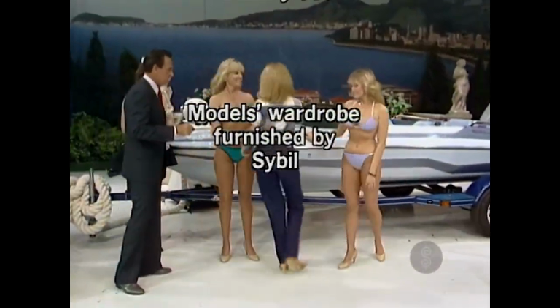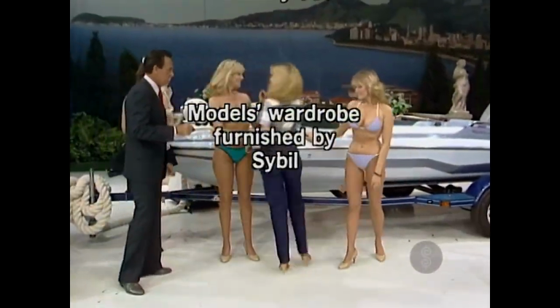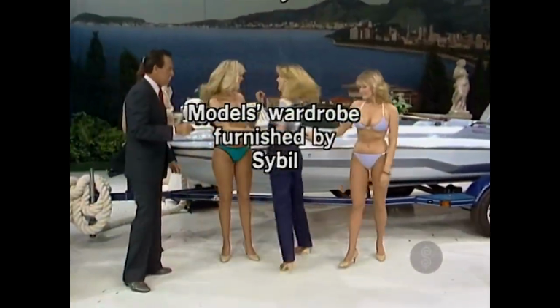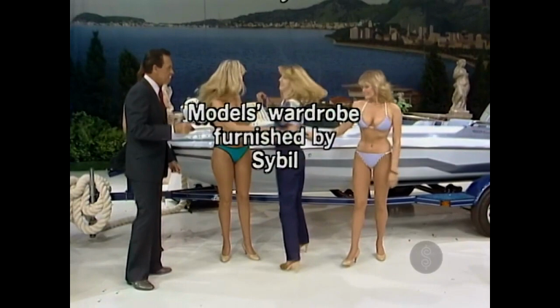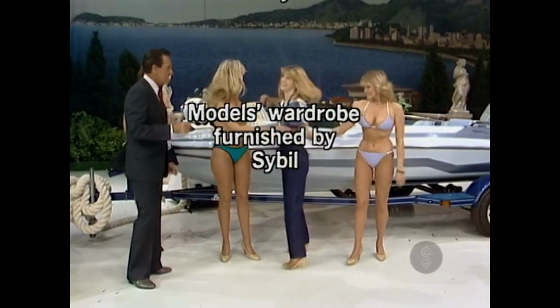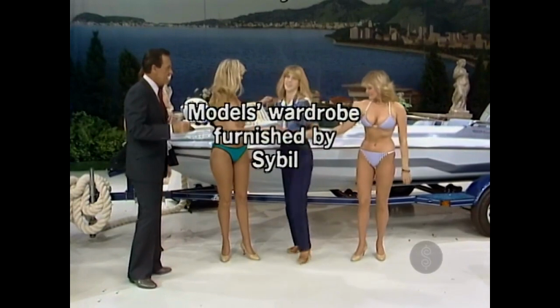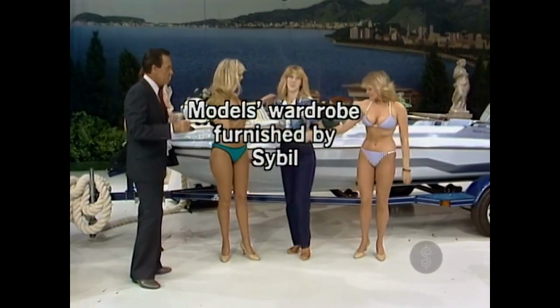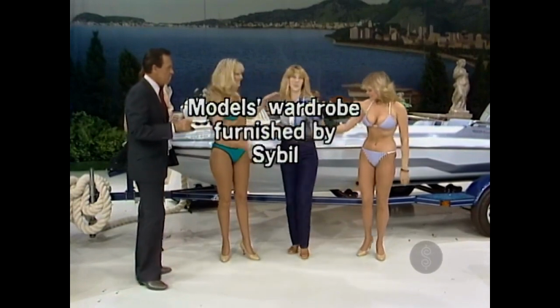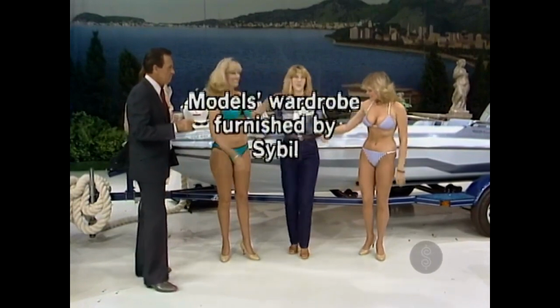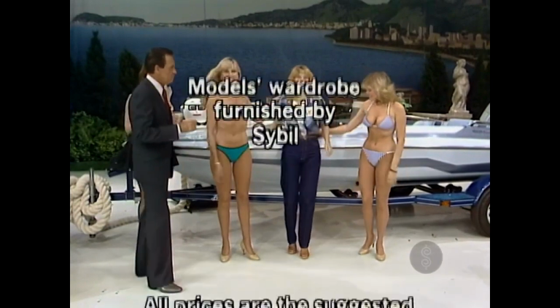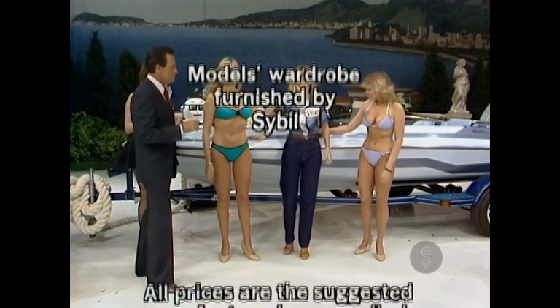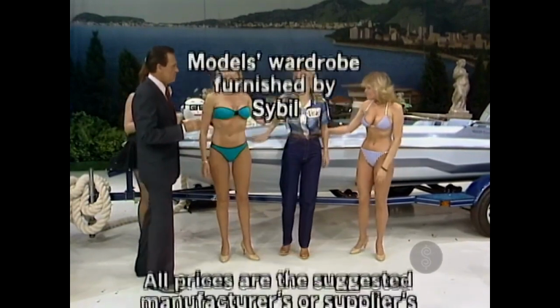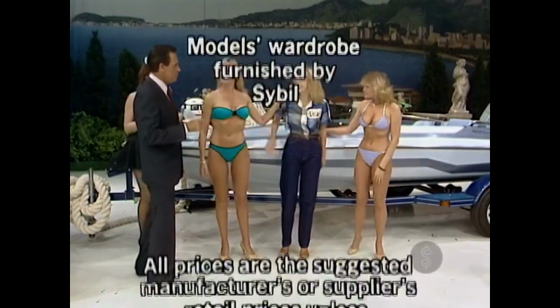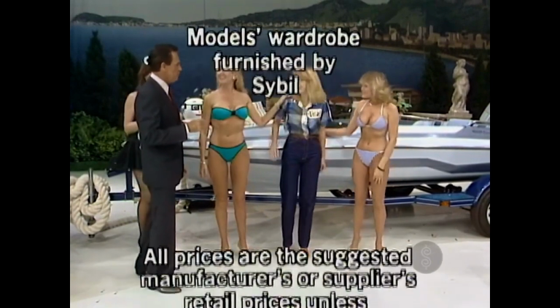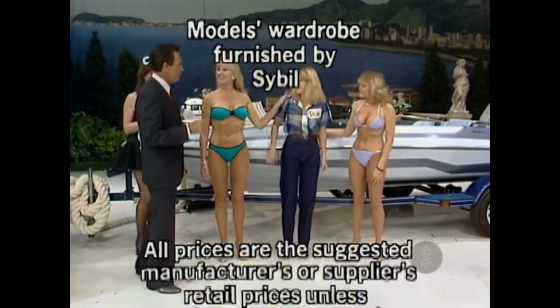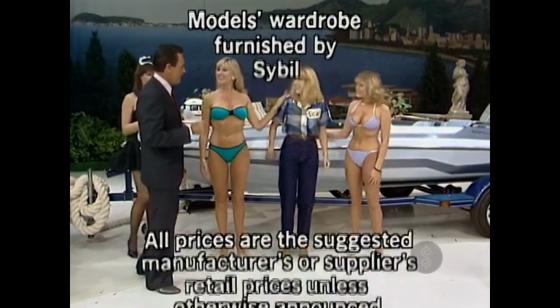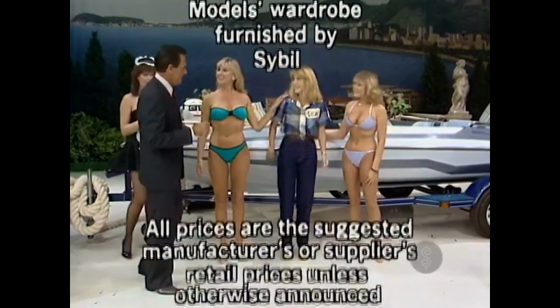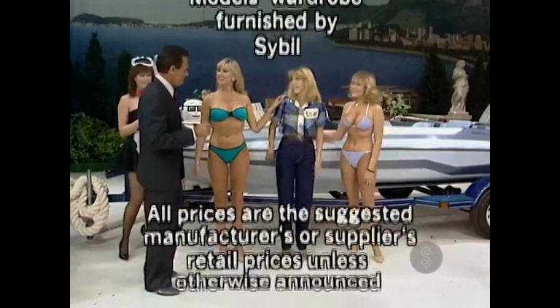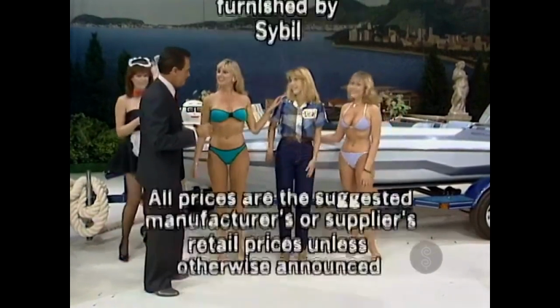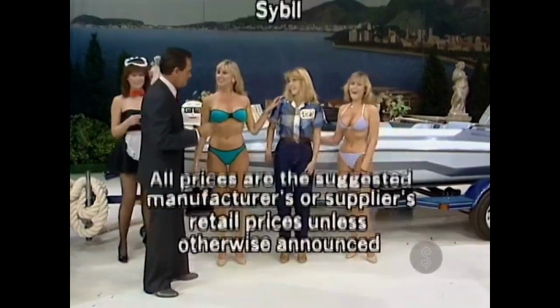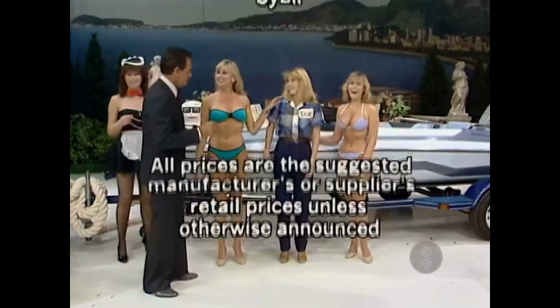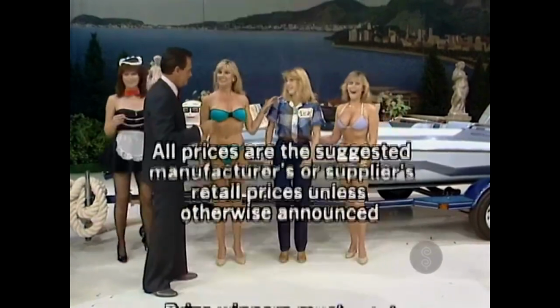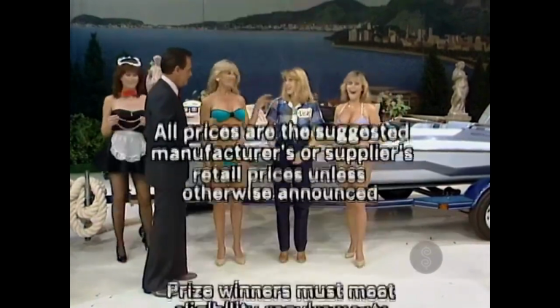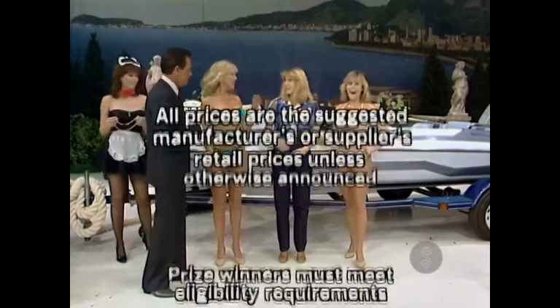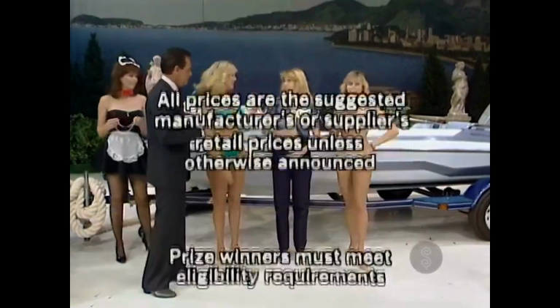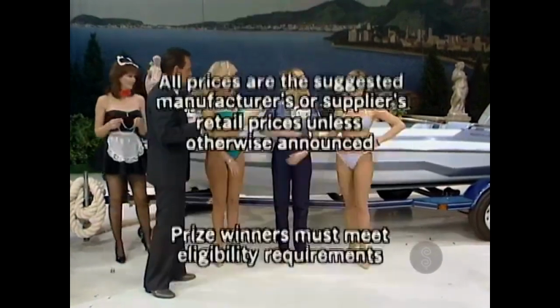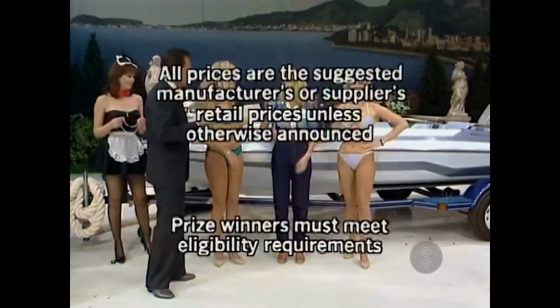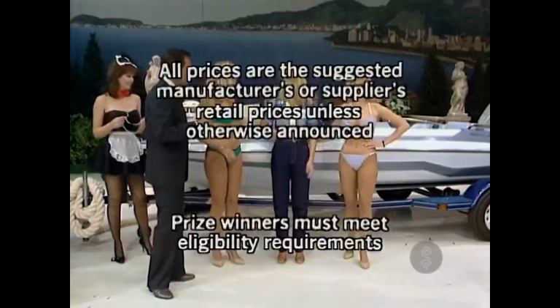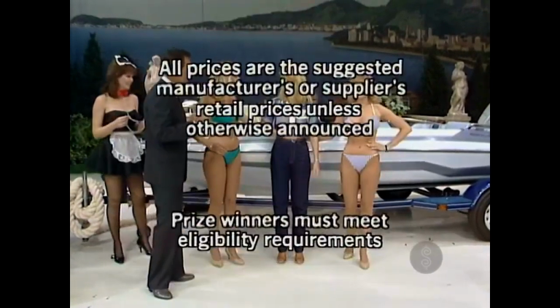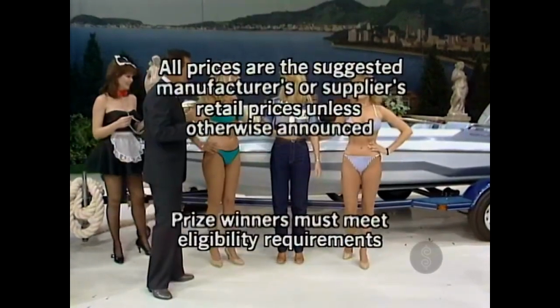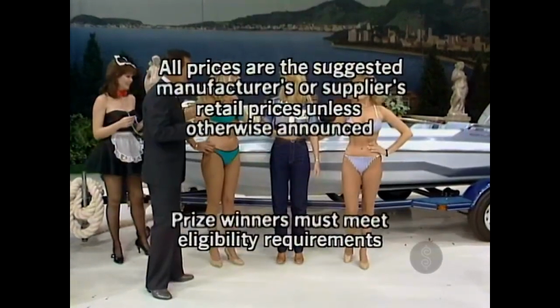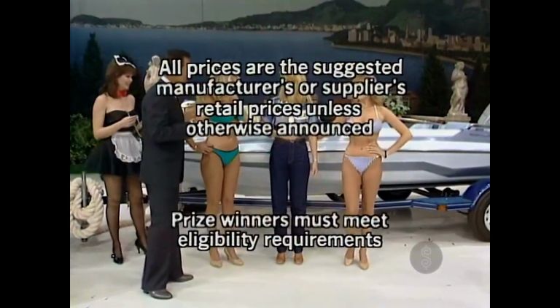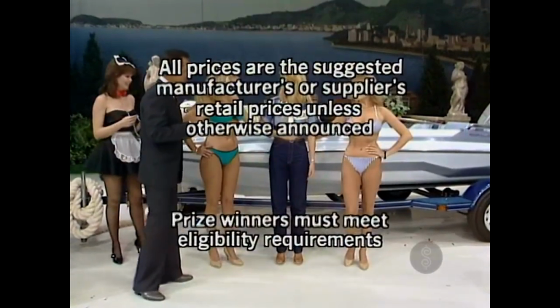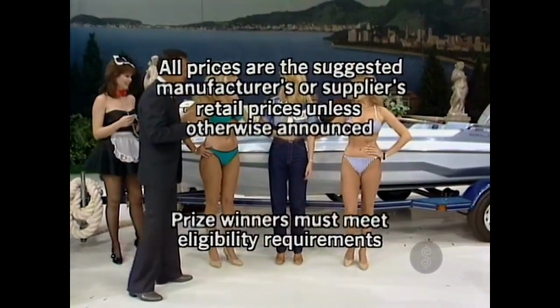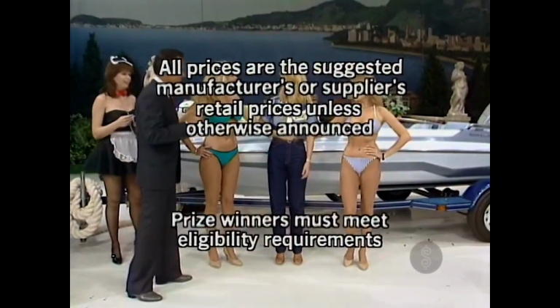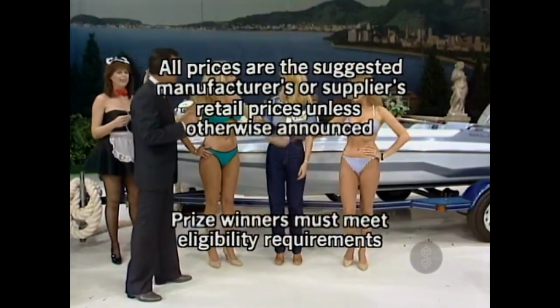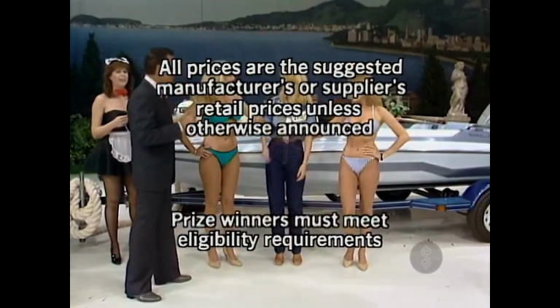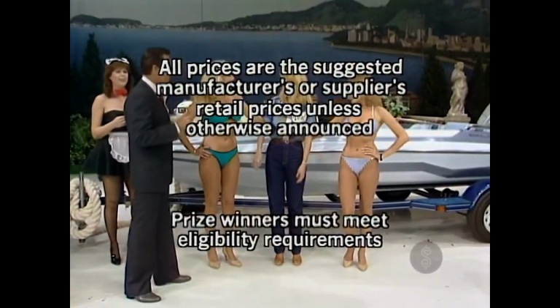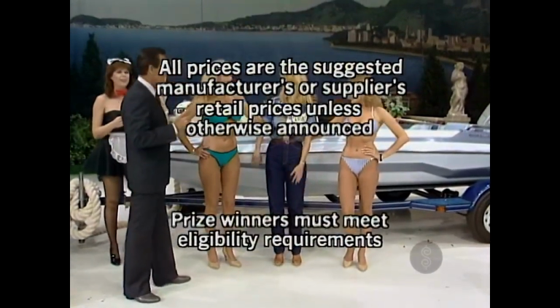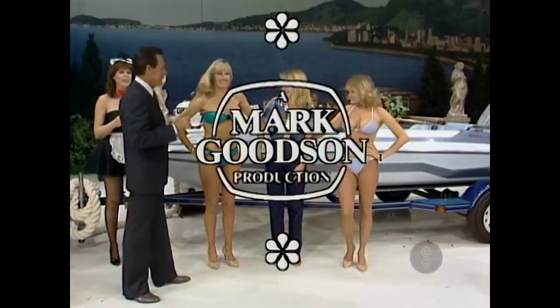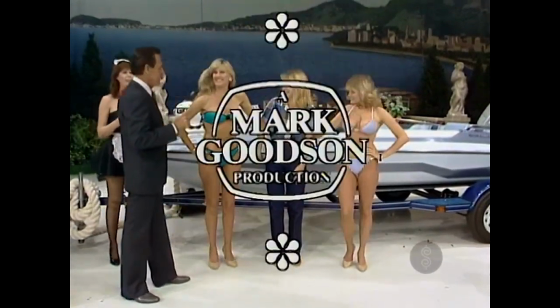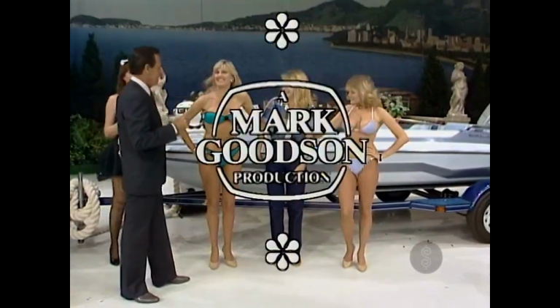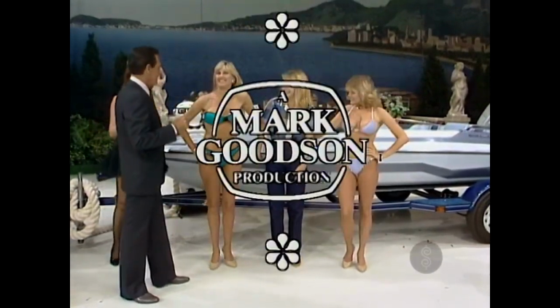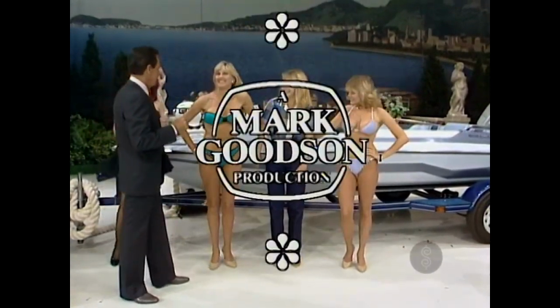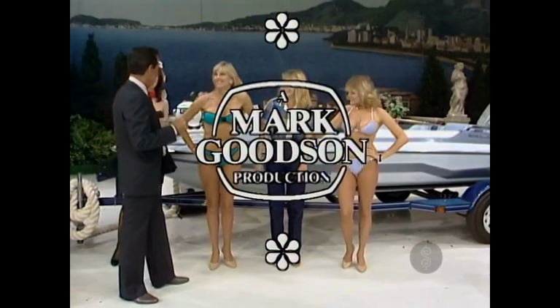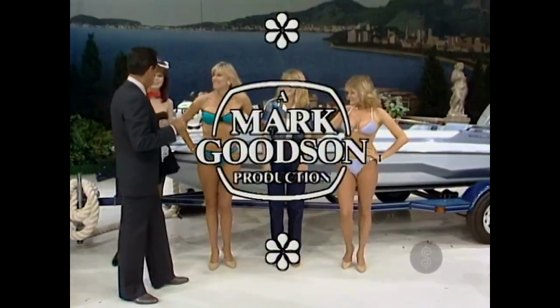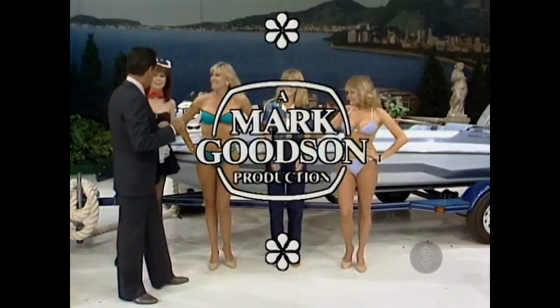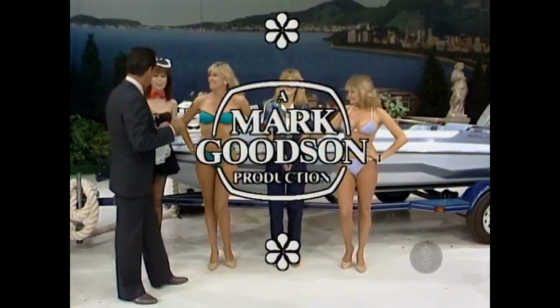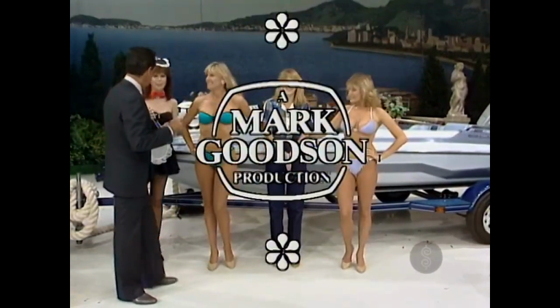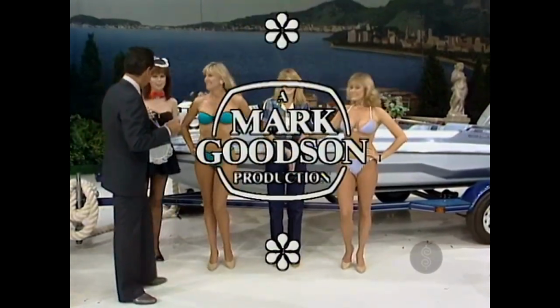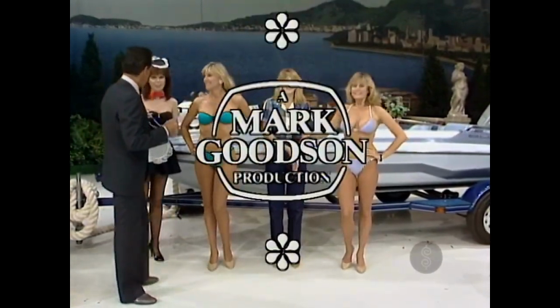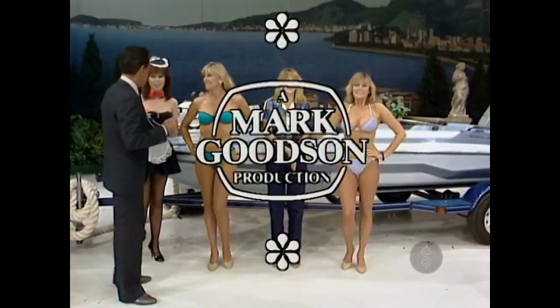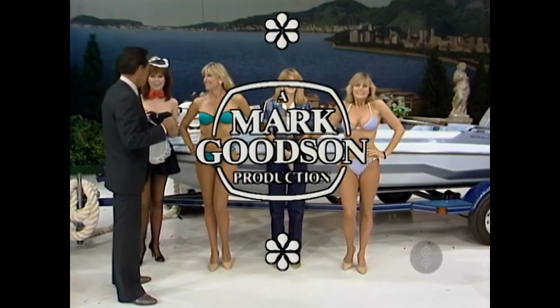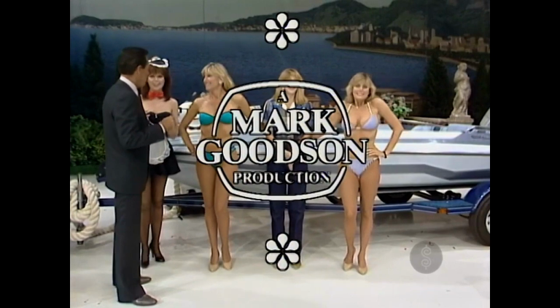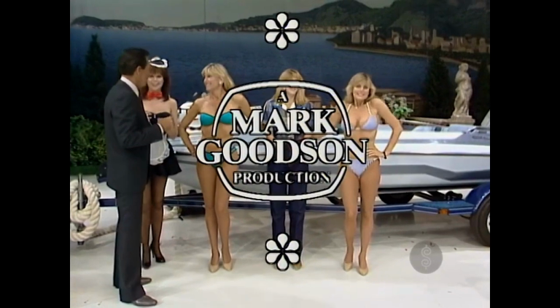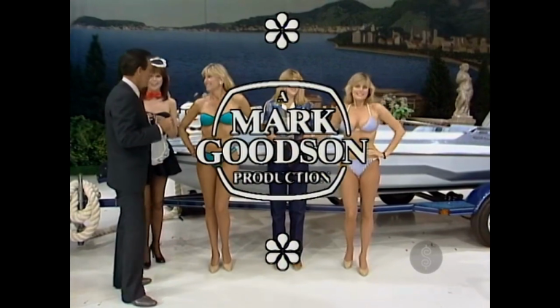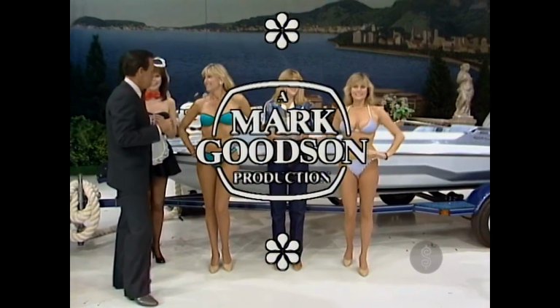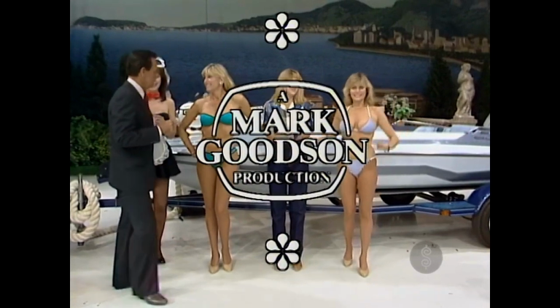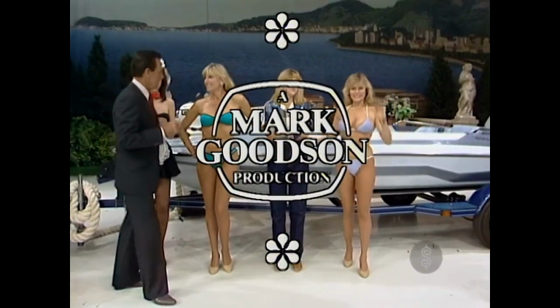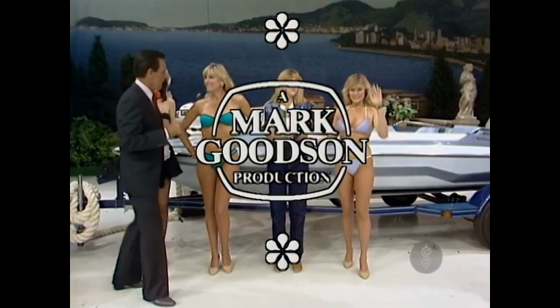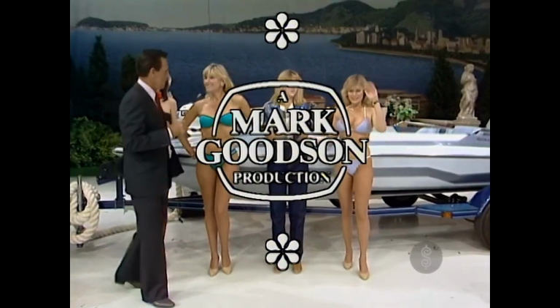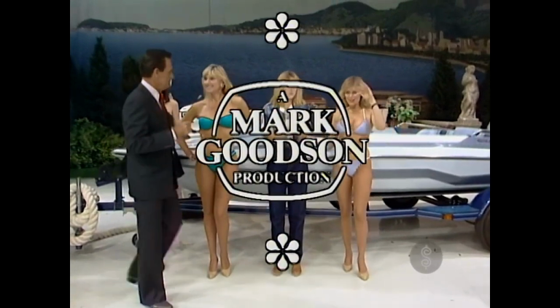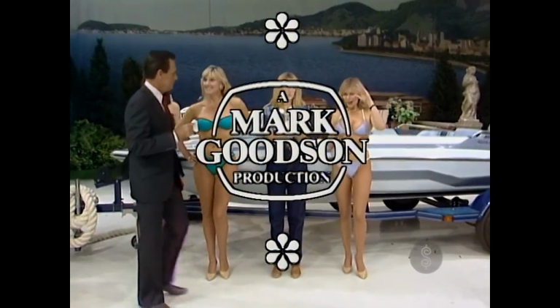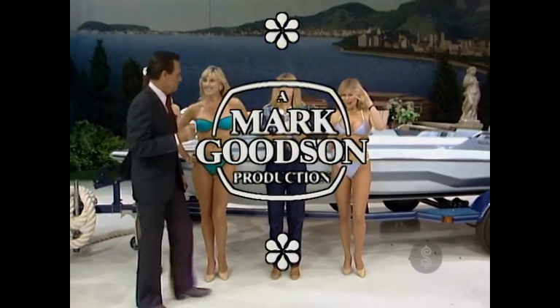This is Johnny Olsen speaking for The Price is Right, a Mark Dixon television production.